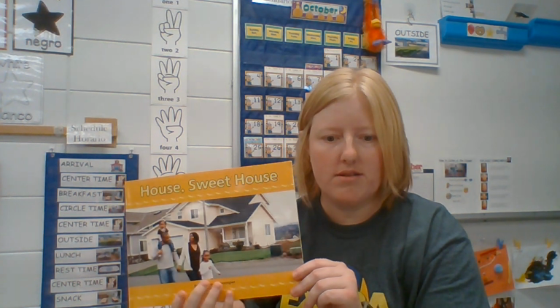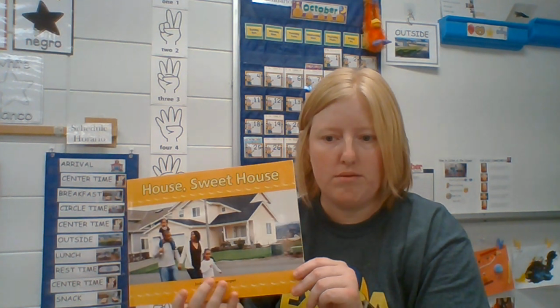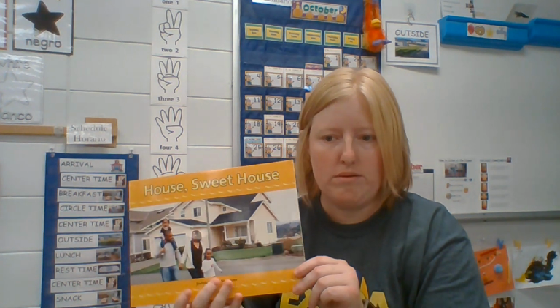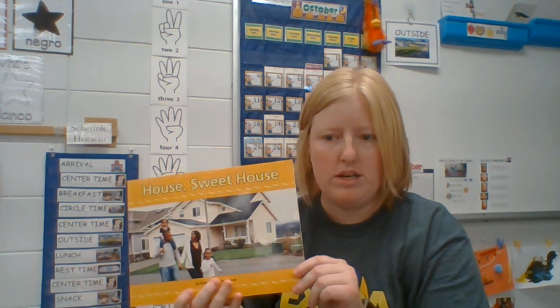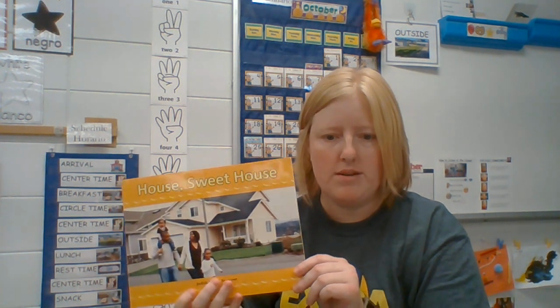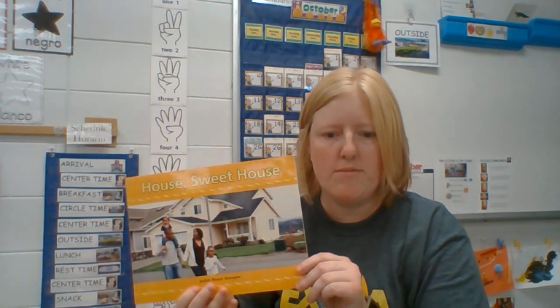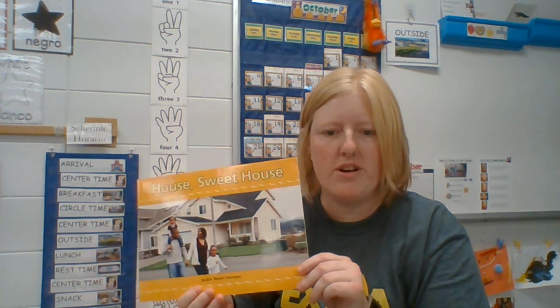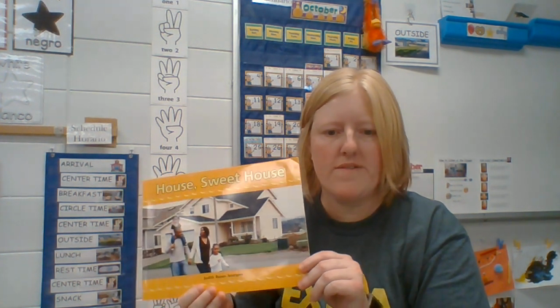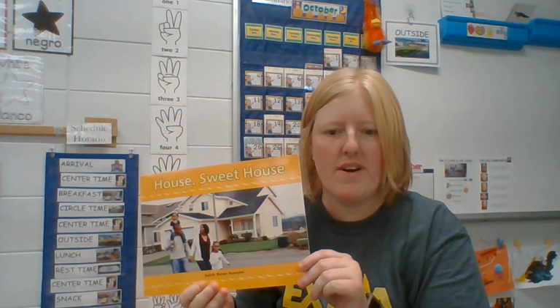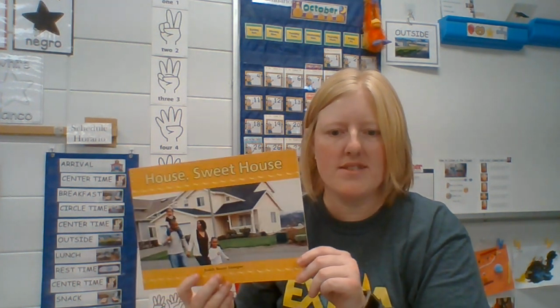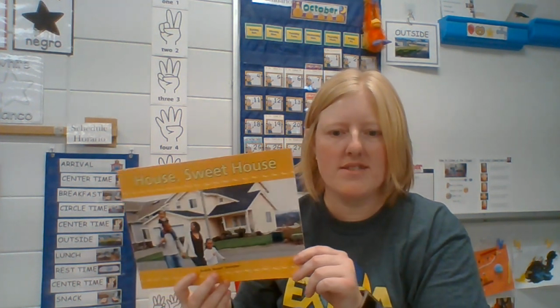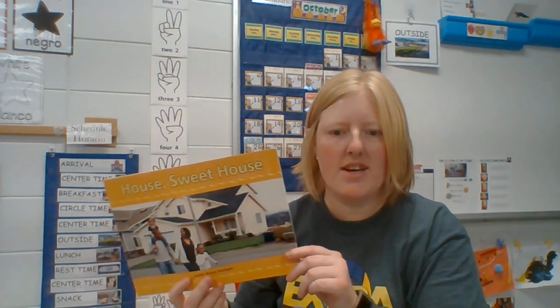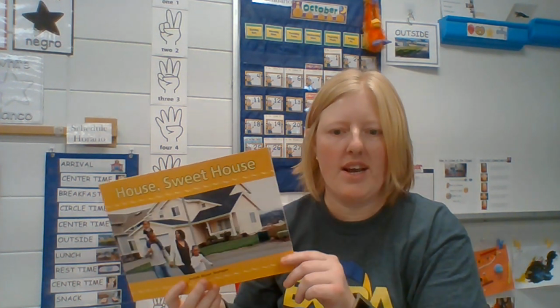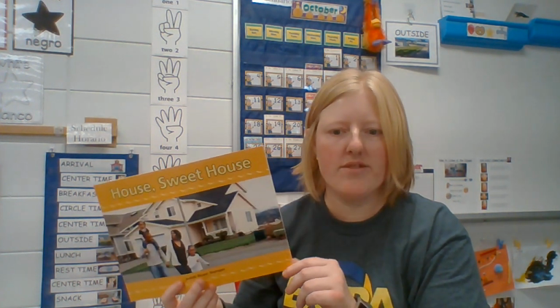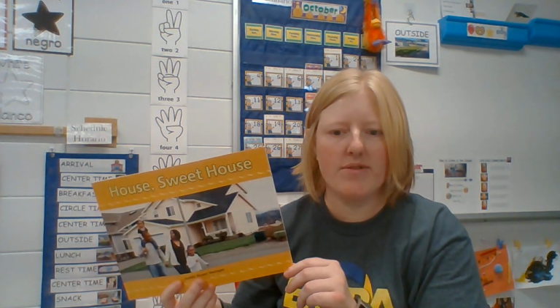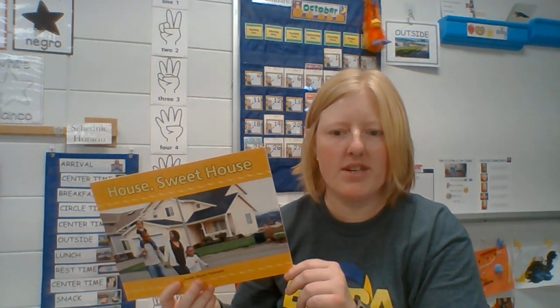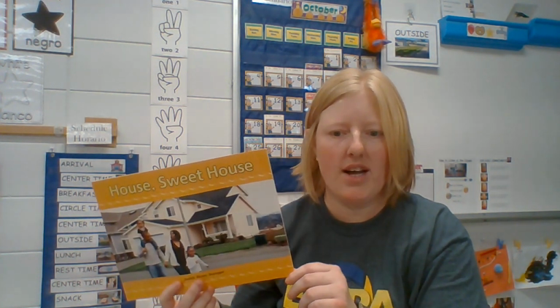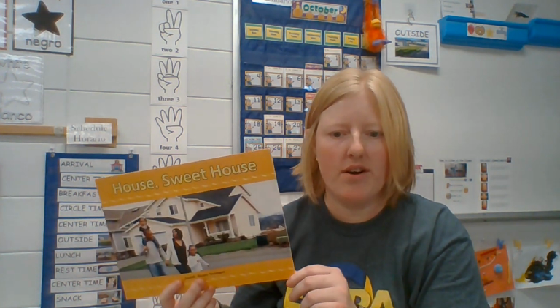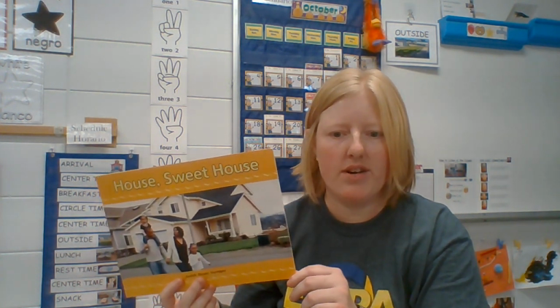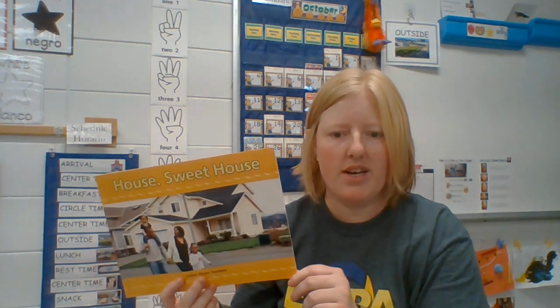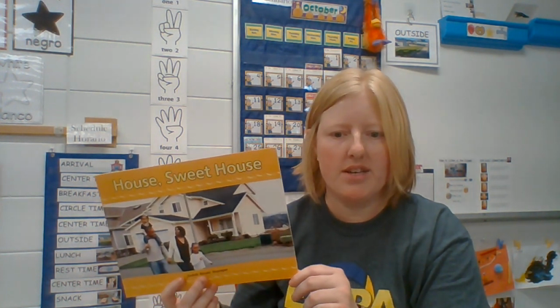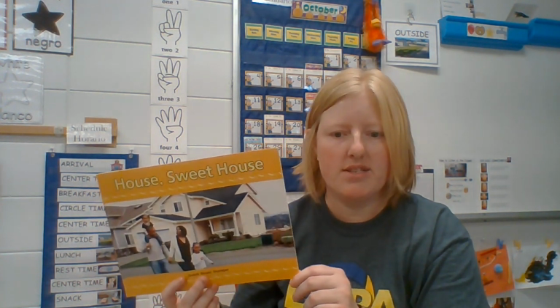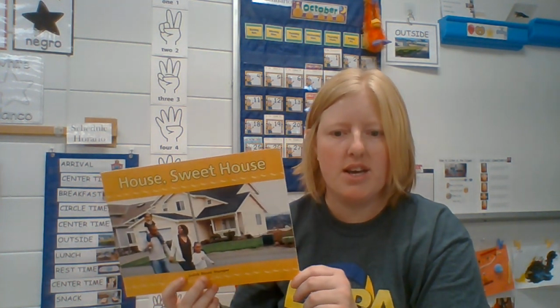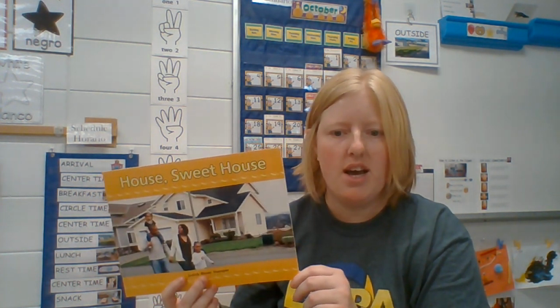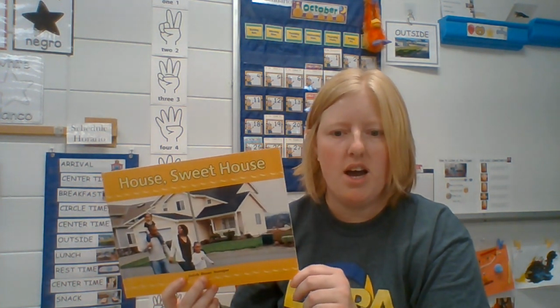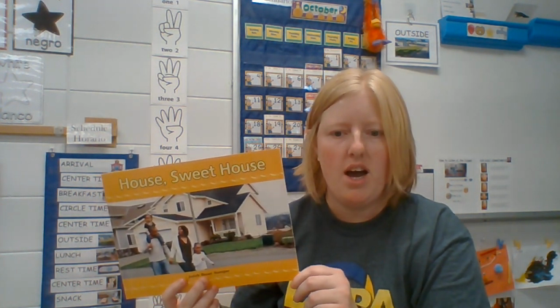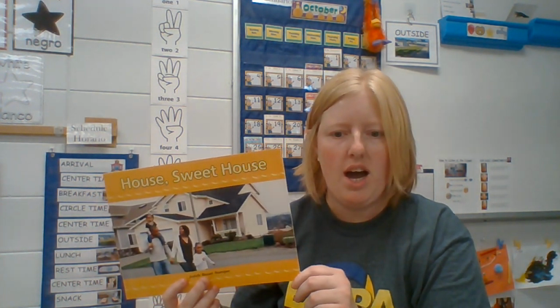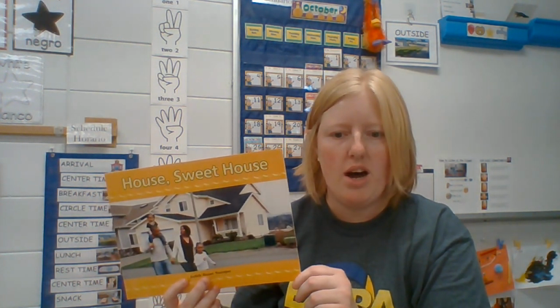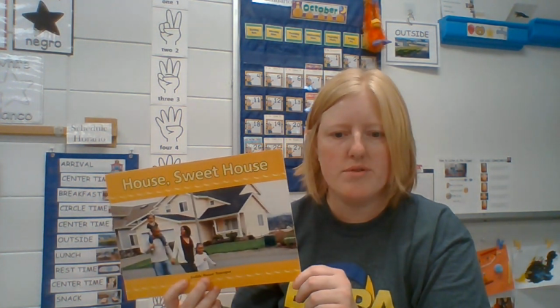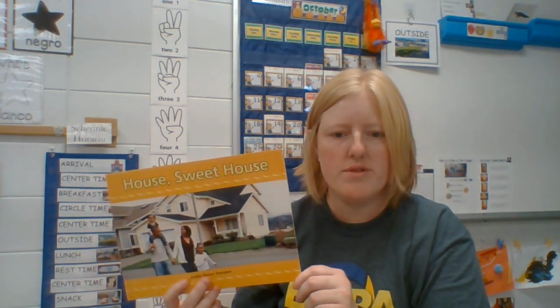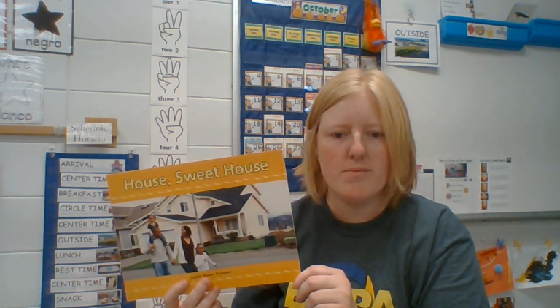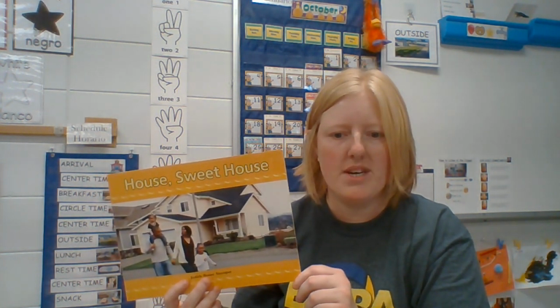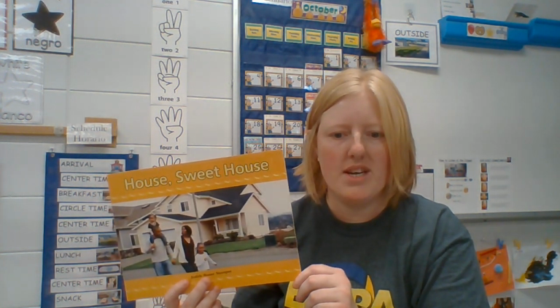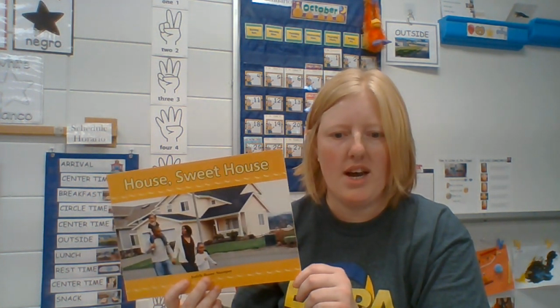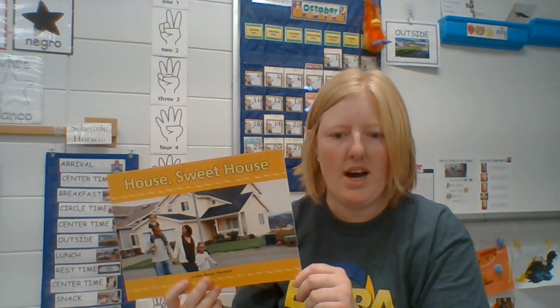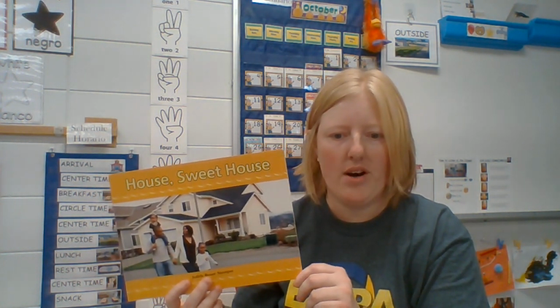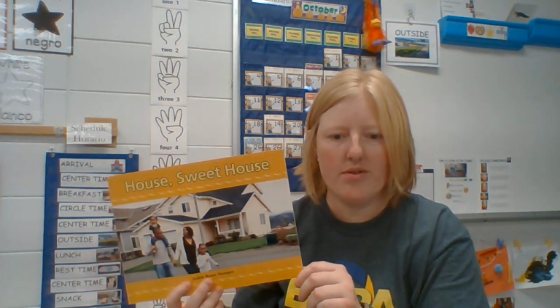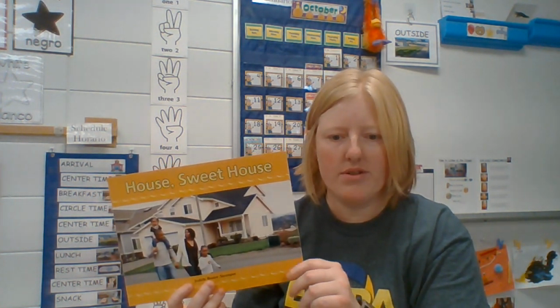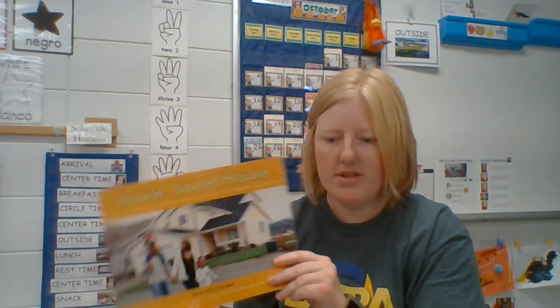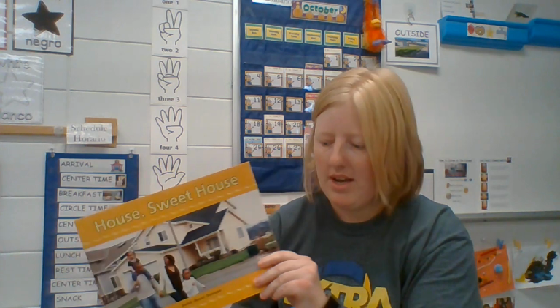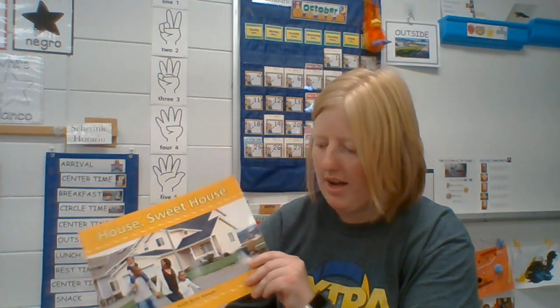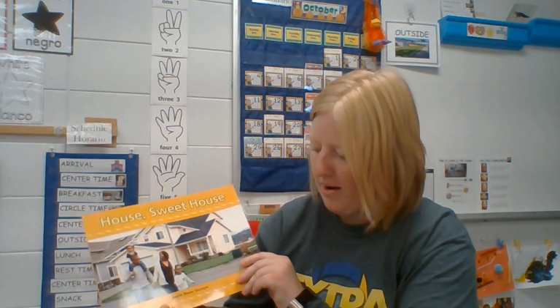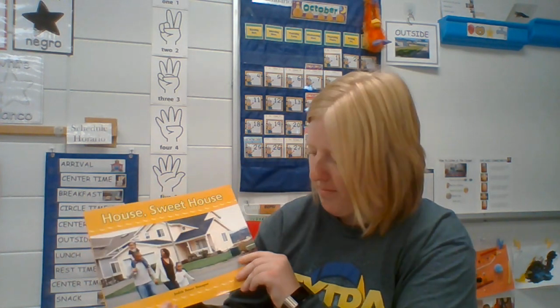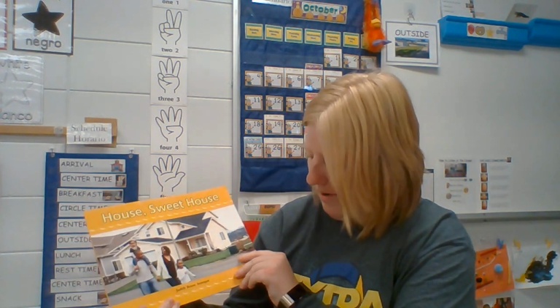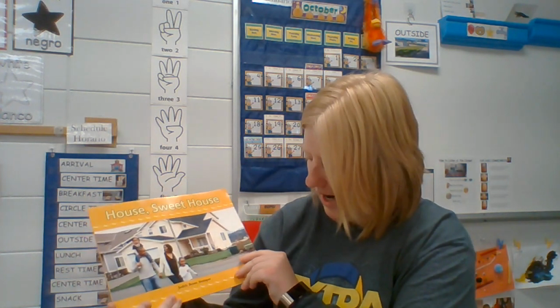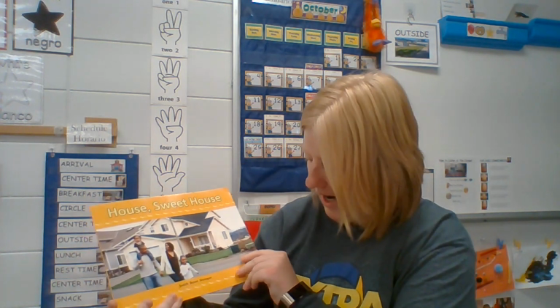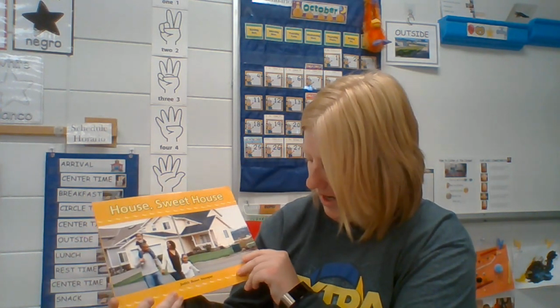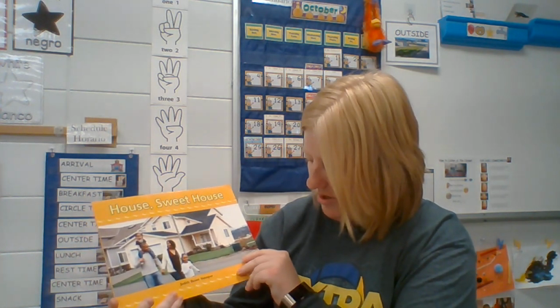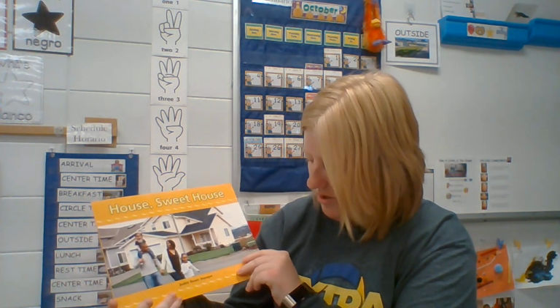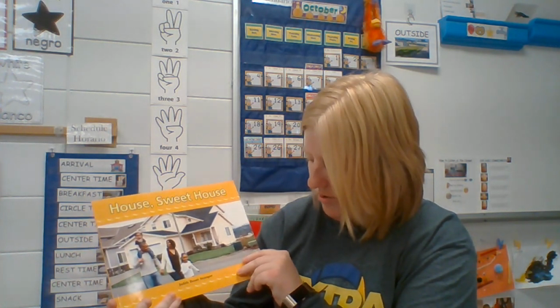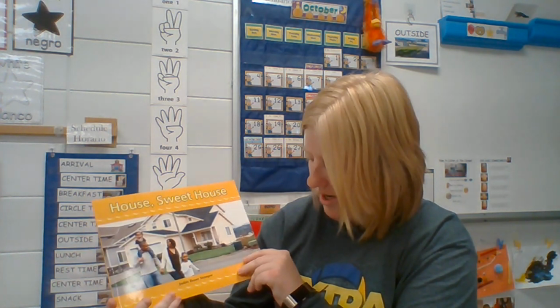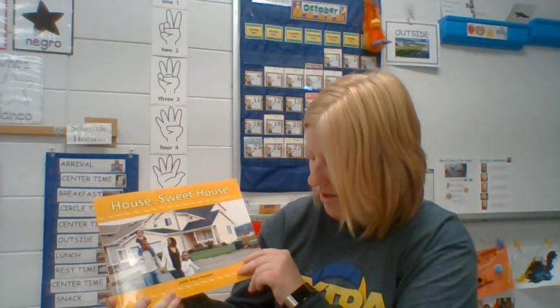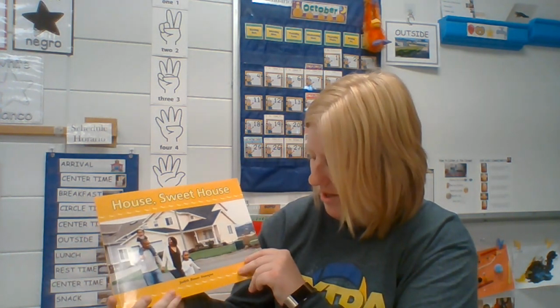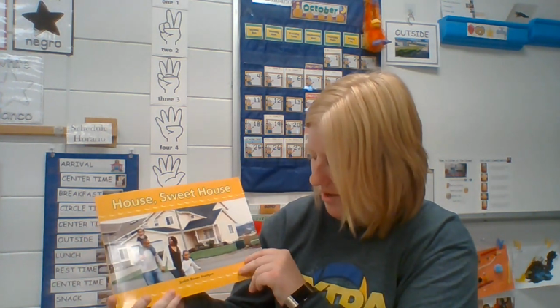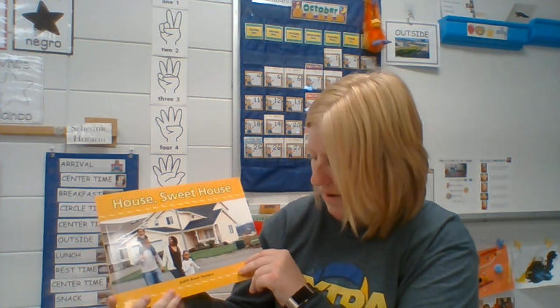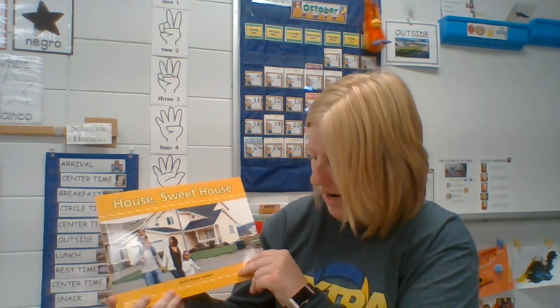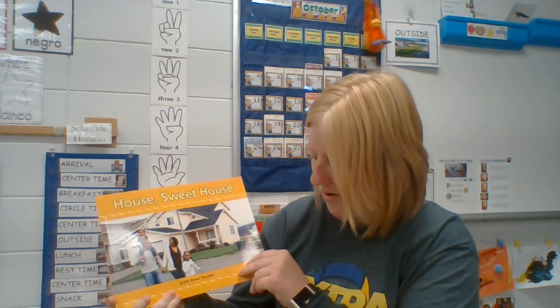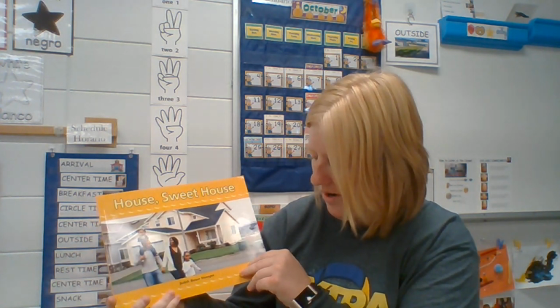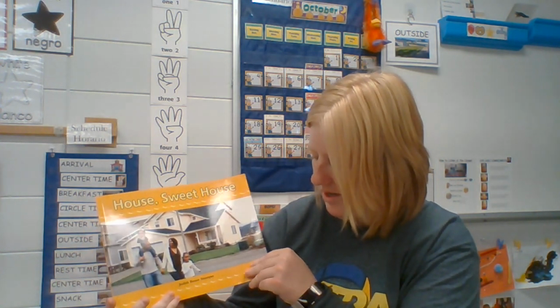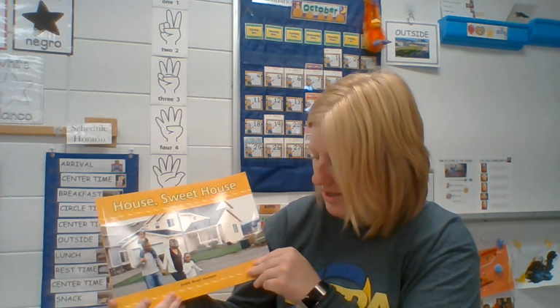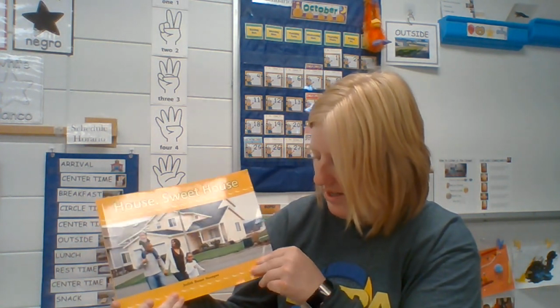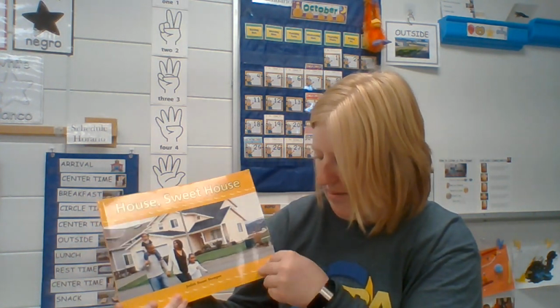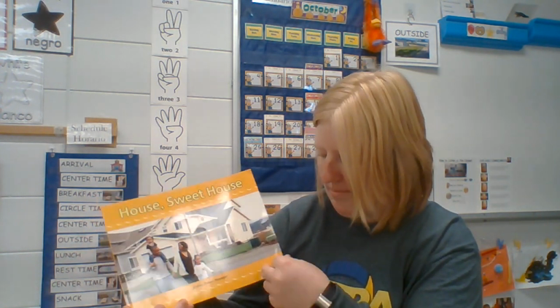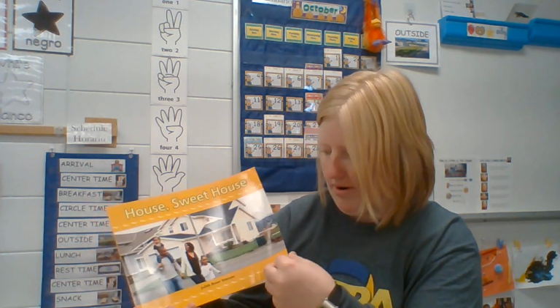Good morning, friends. Today's read aloud is How Sweet House by Judith Bauer Stamper.